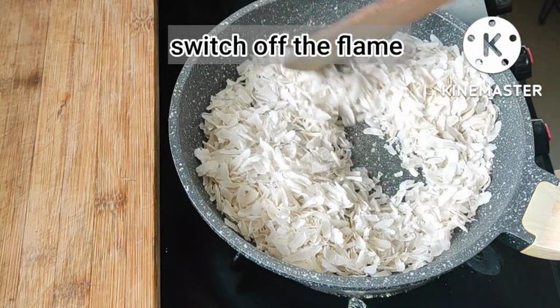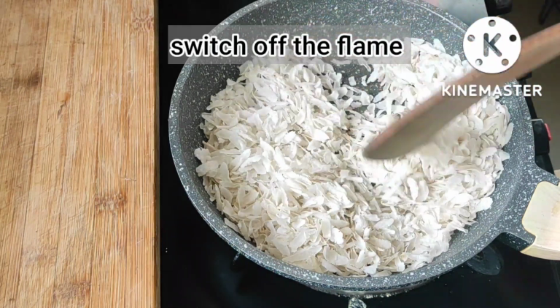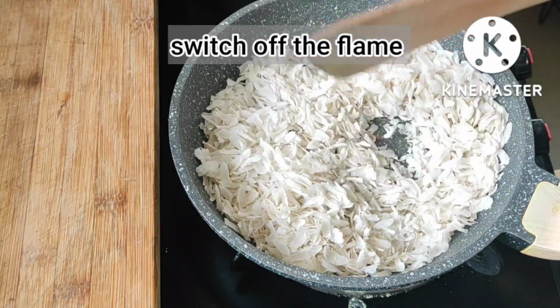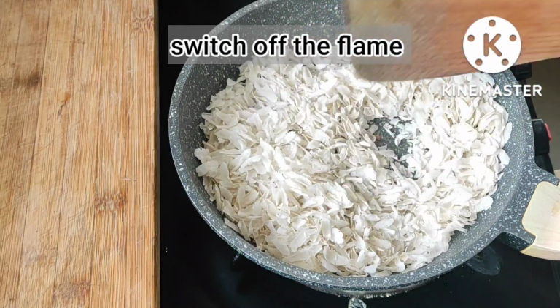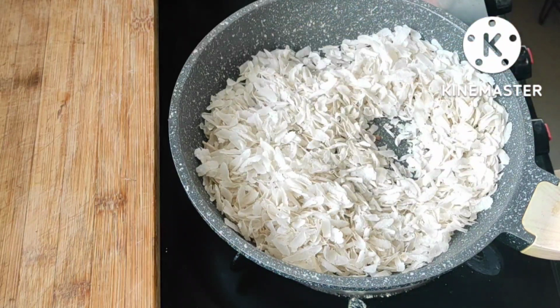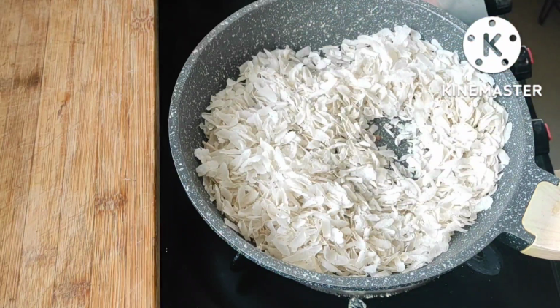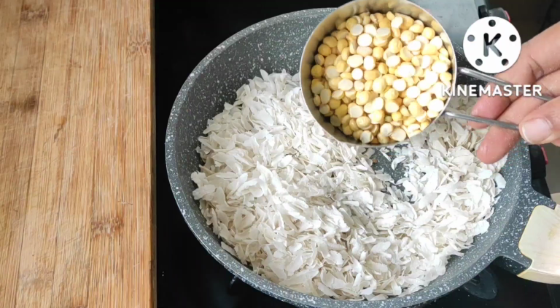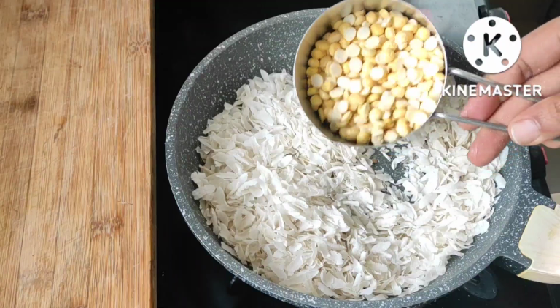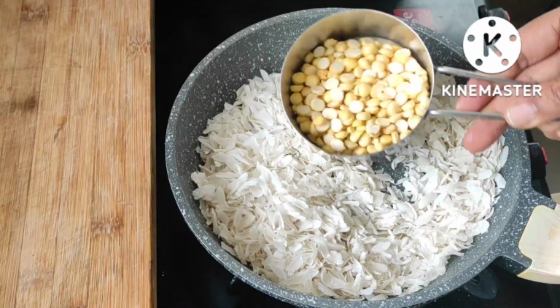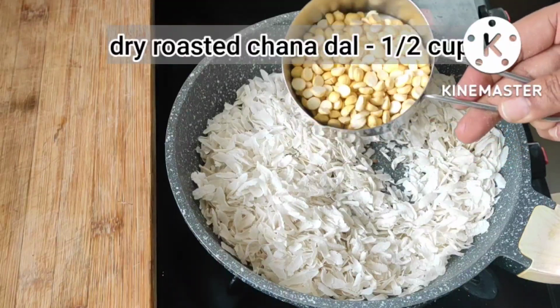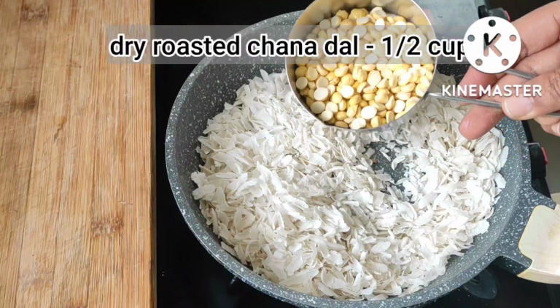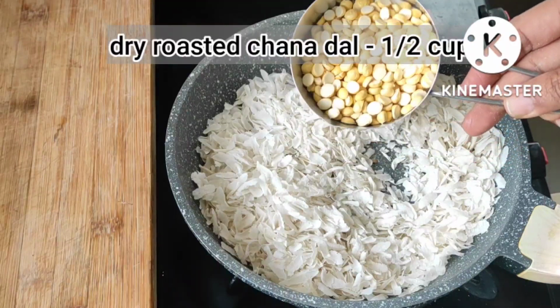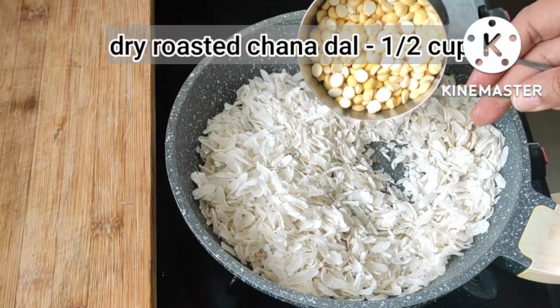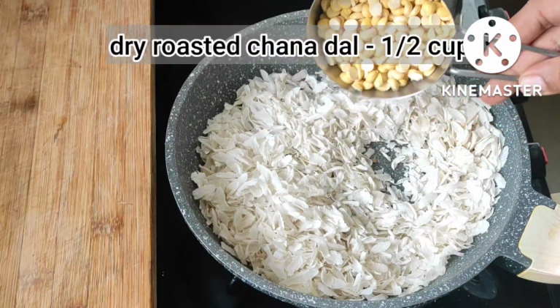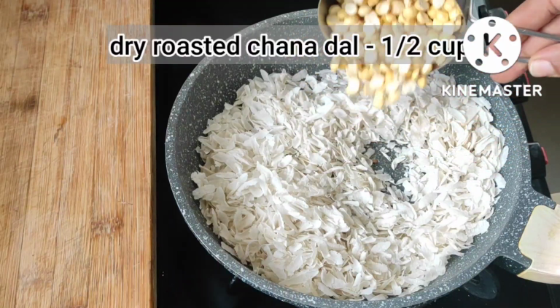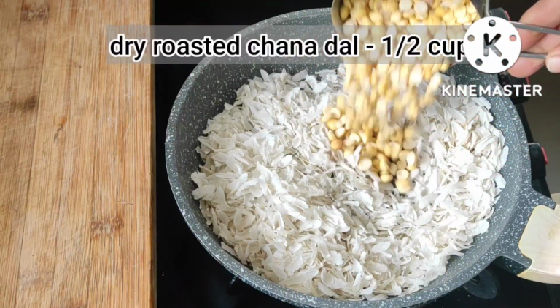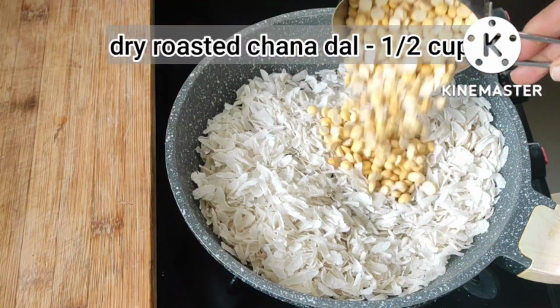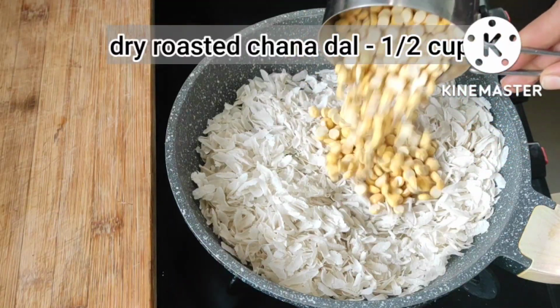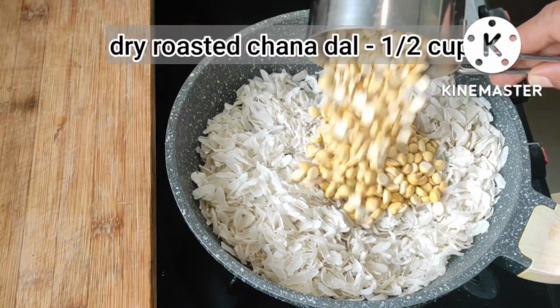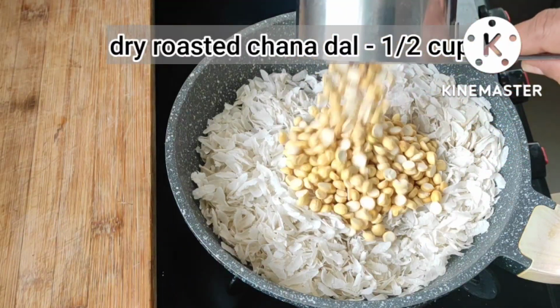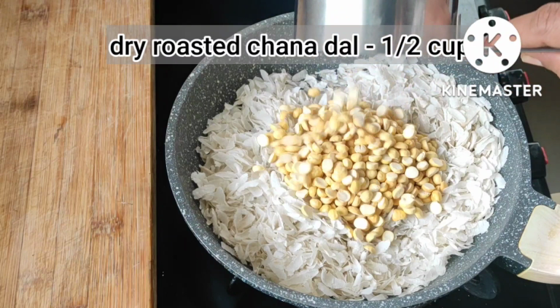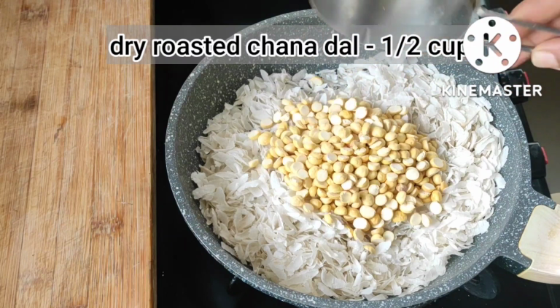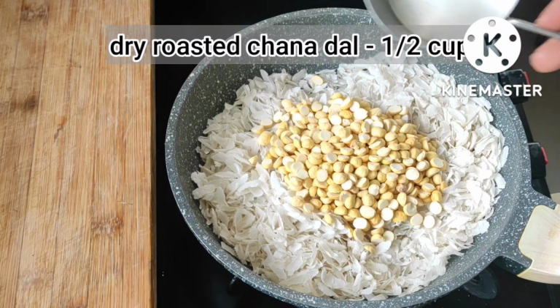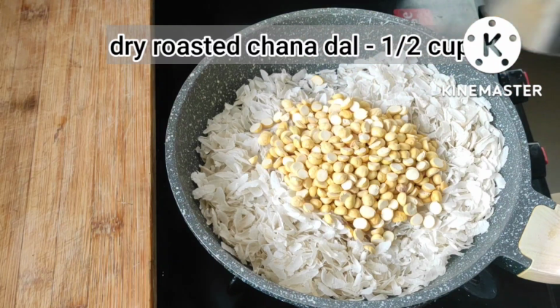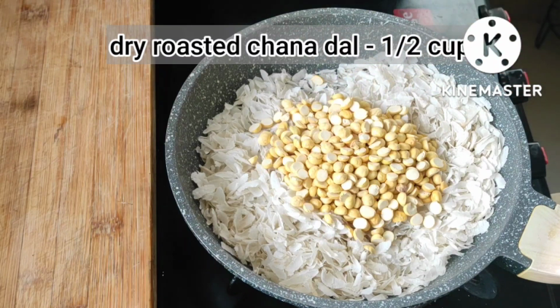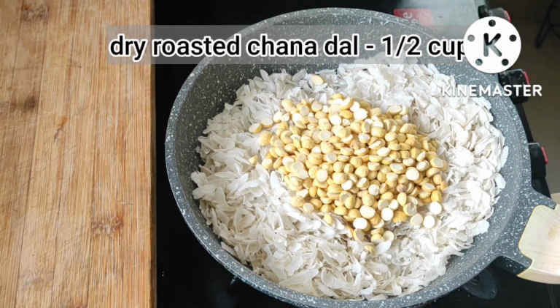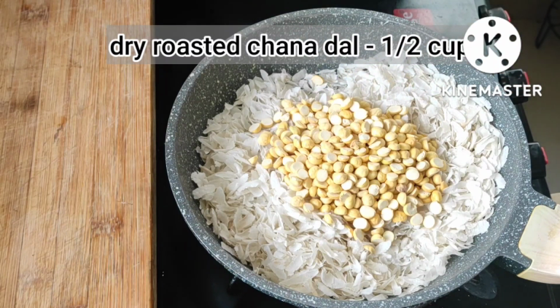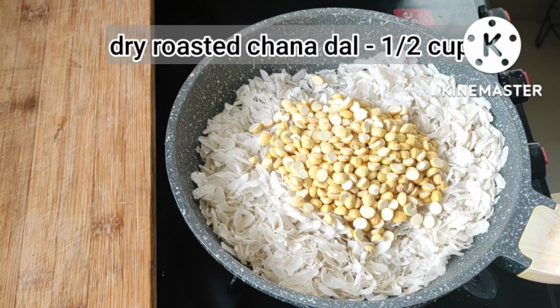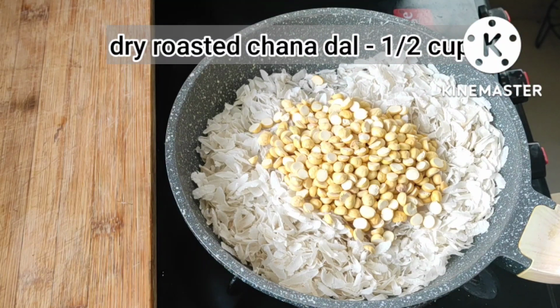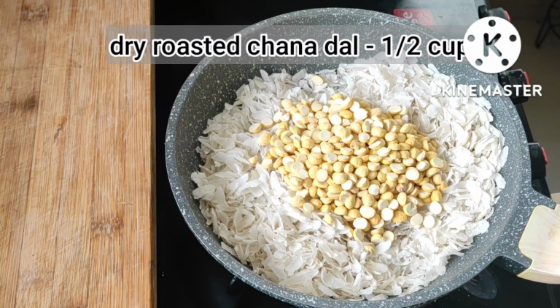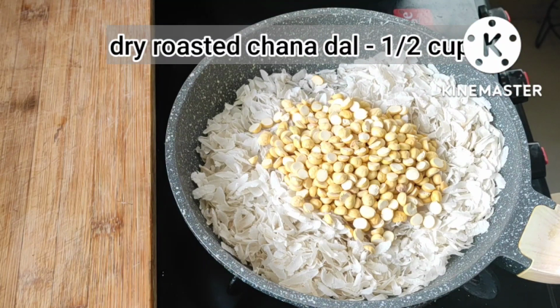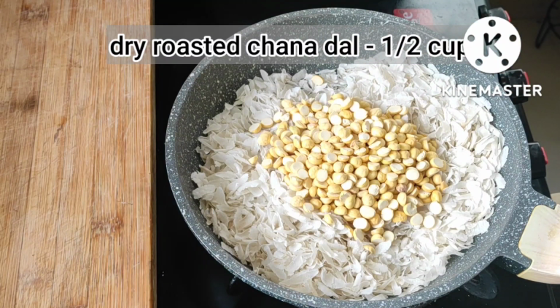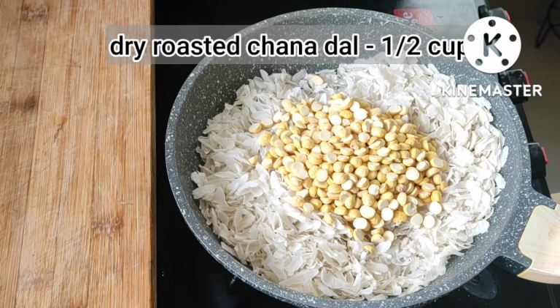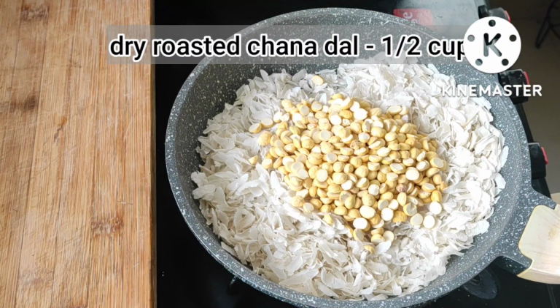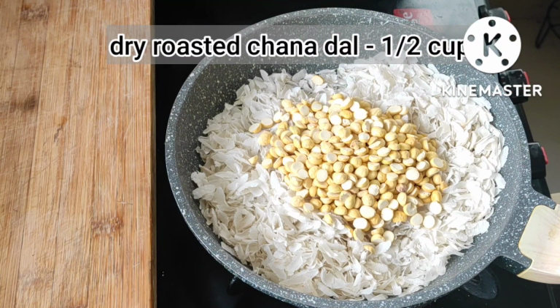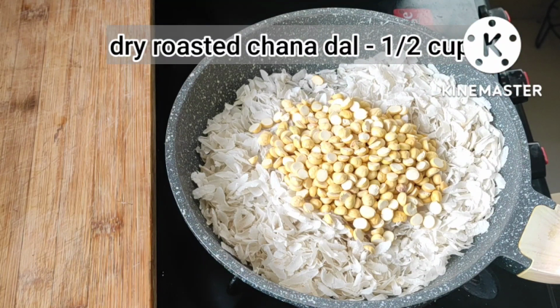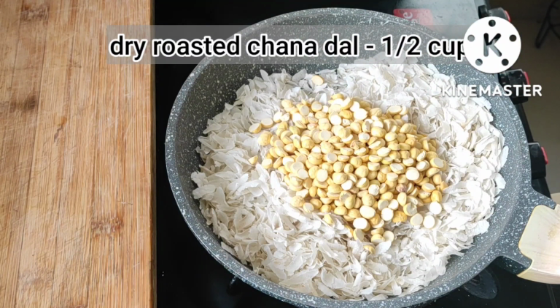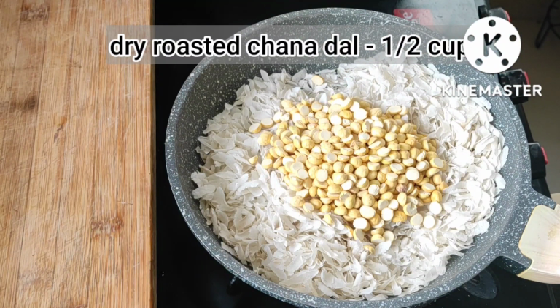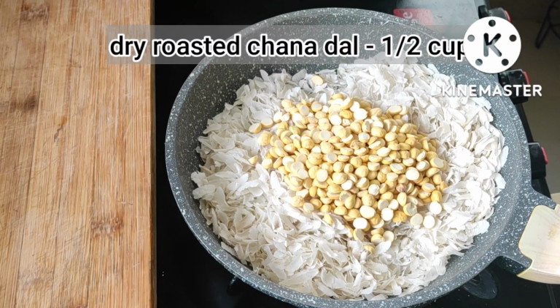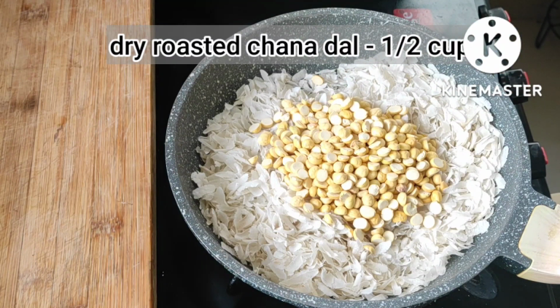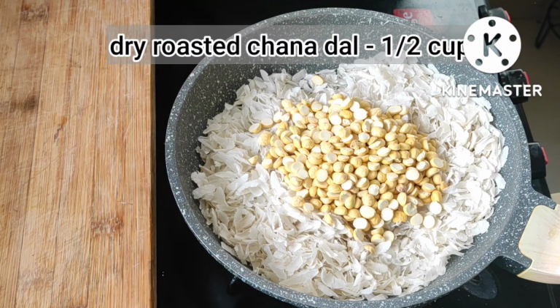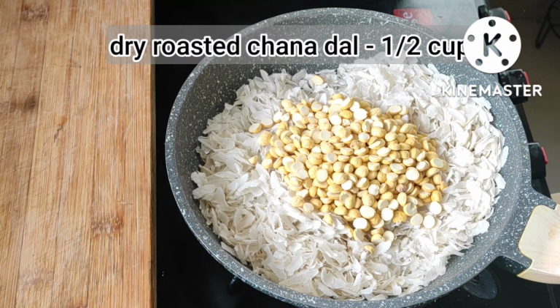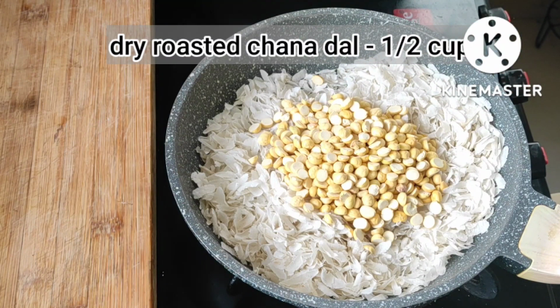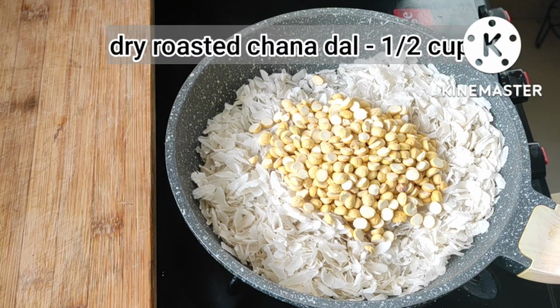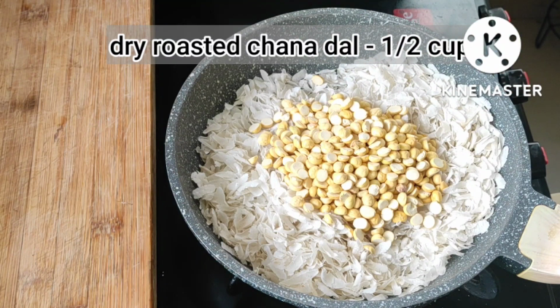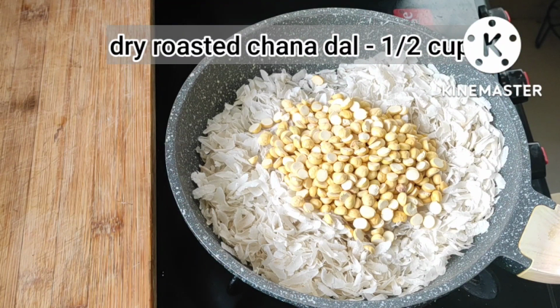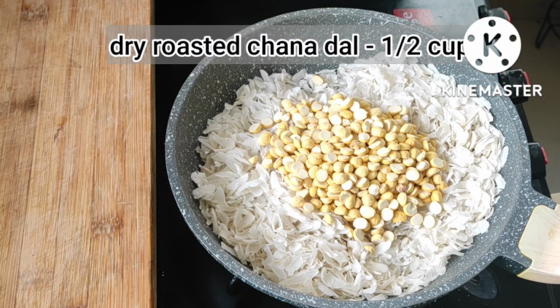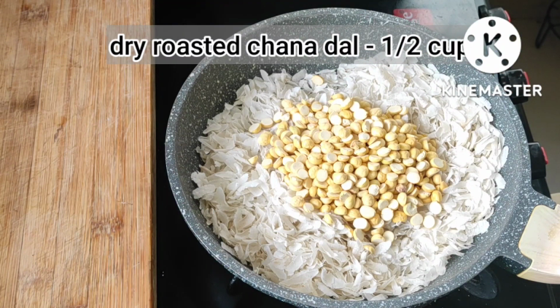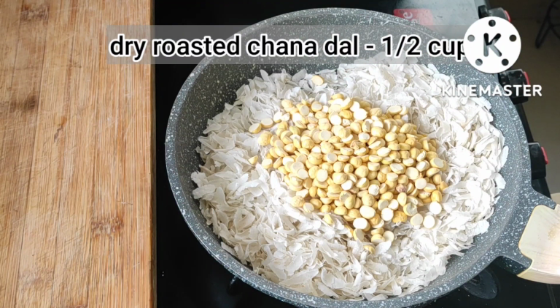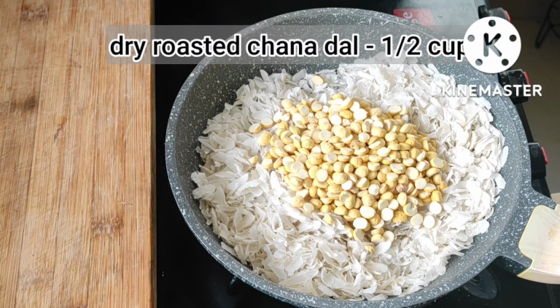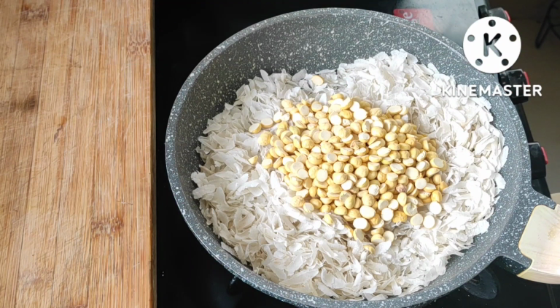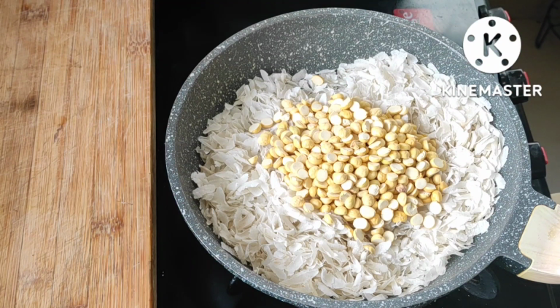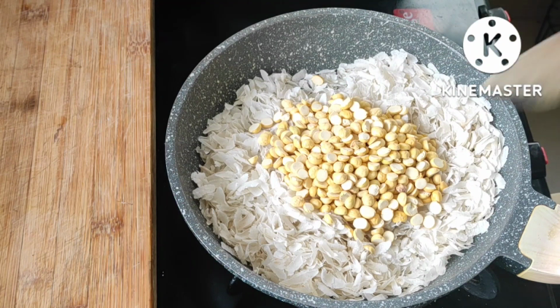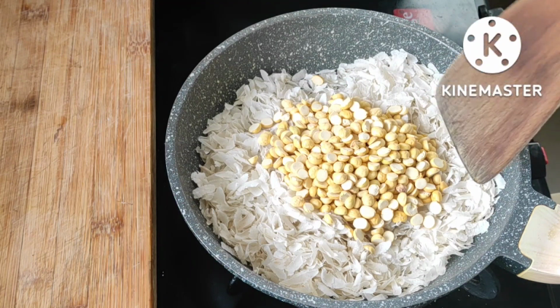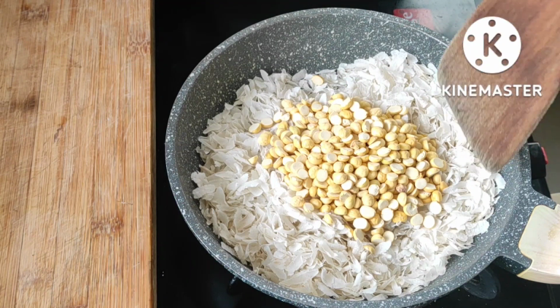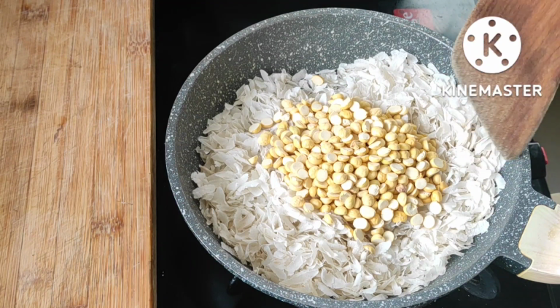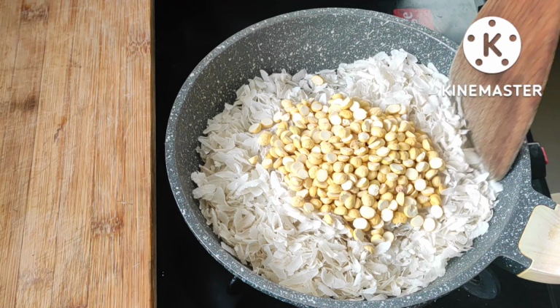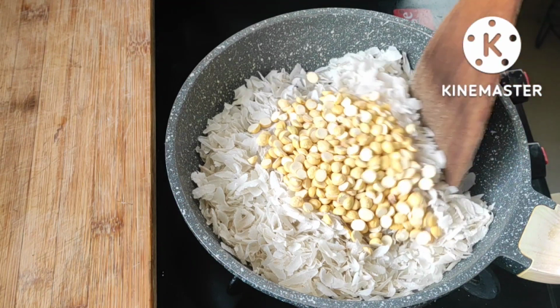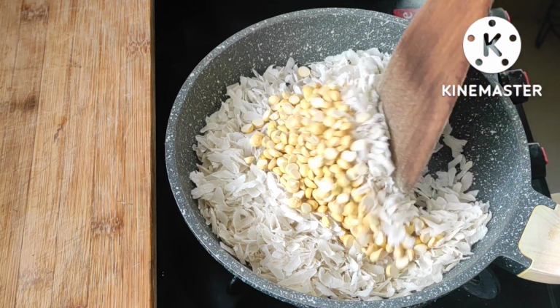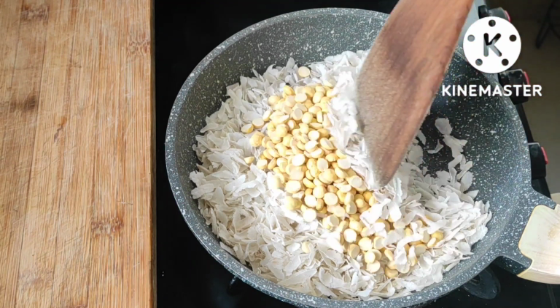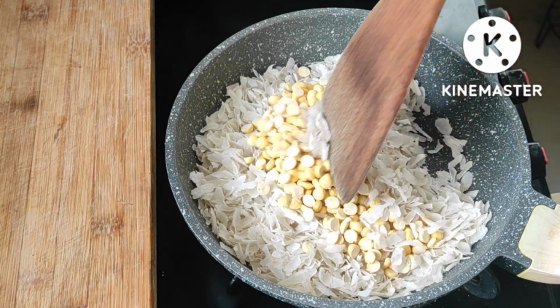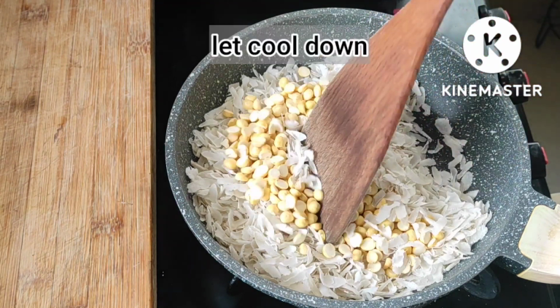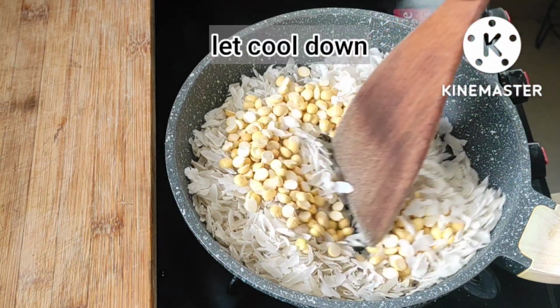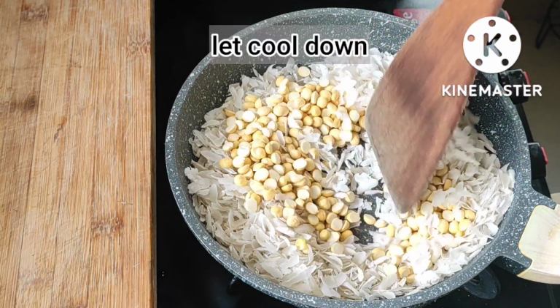Here I am adding half a cup of roasted chana dal. No need to fry this chana dal. Let it cool down and keep it aside.